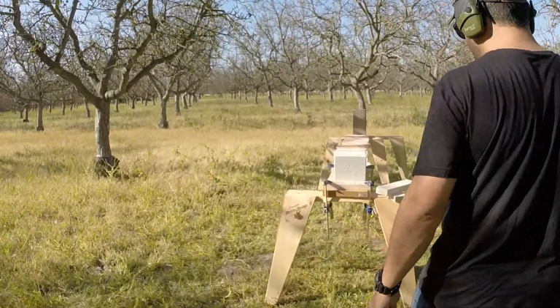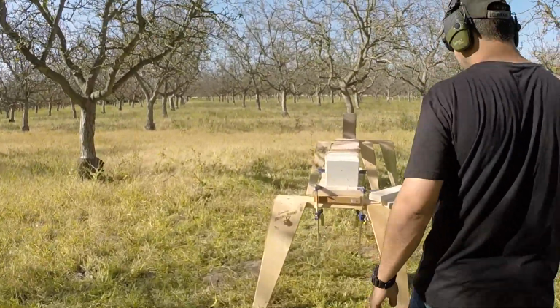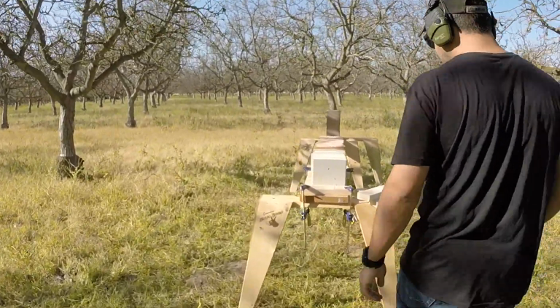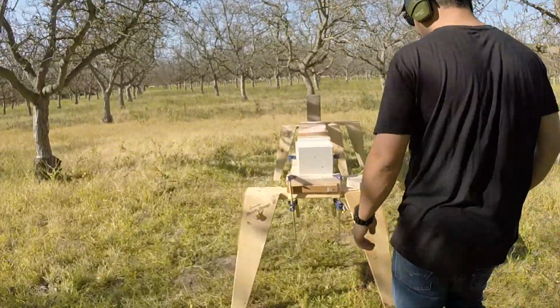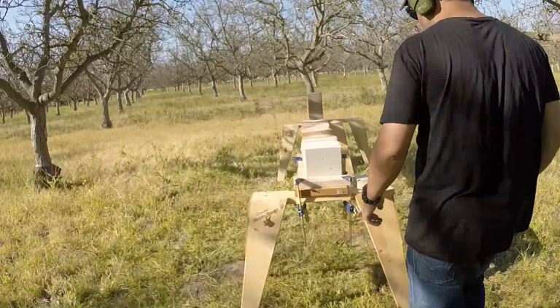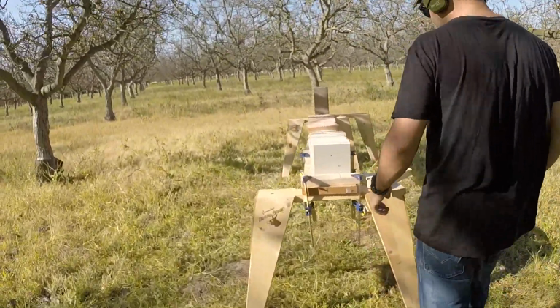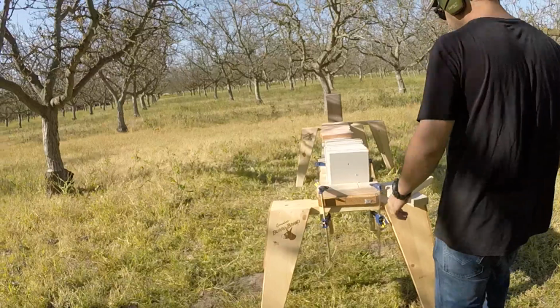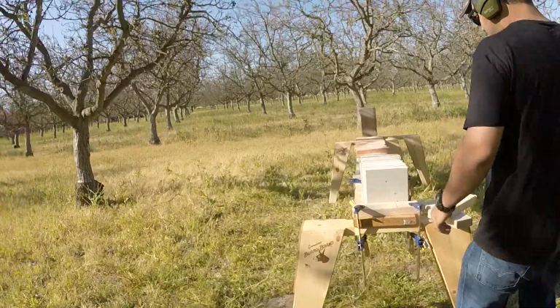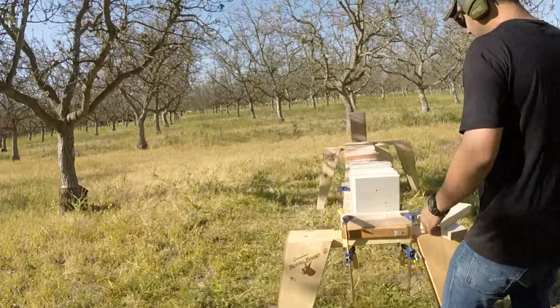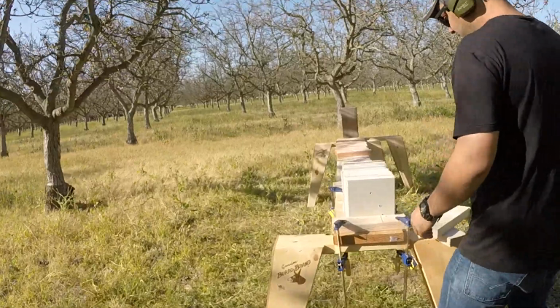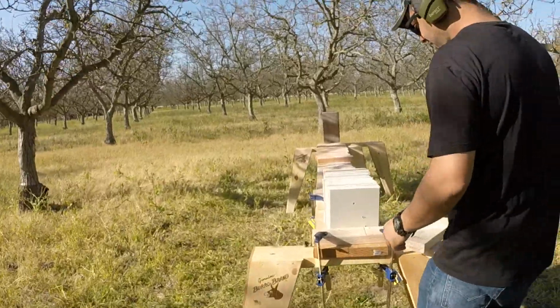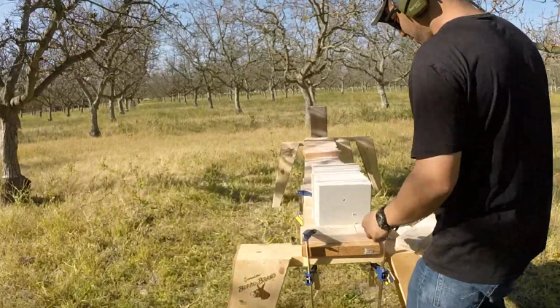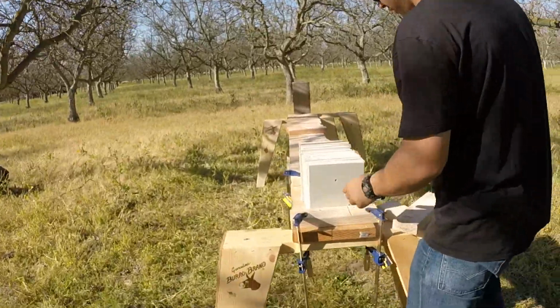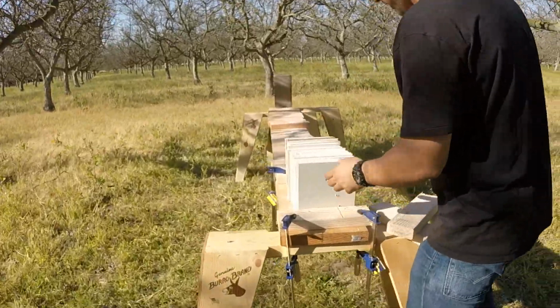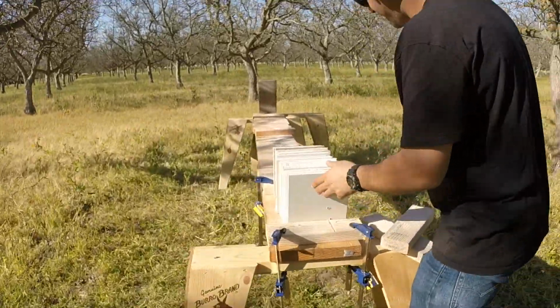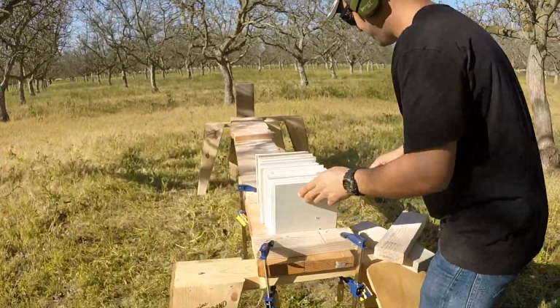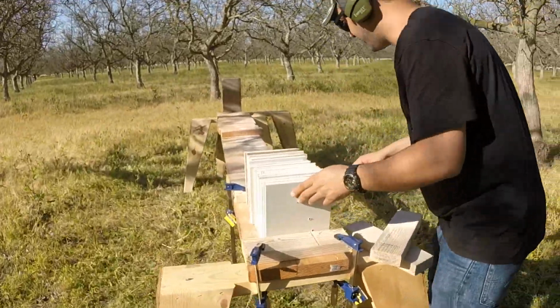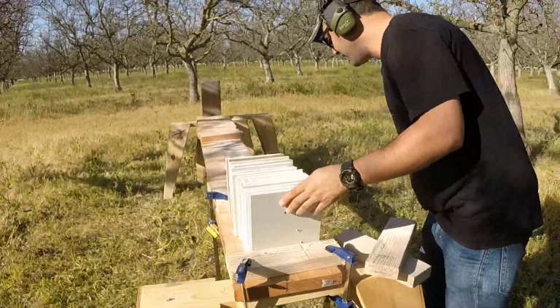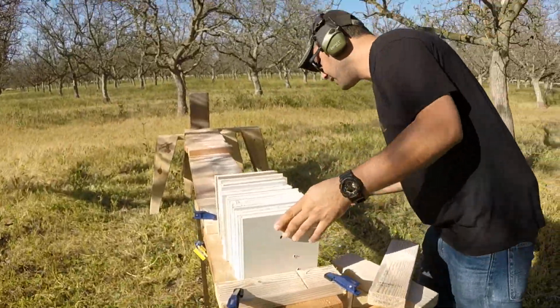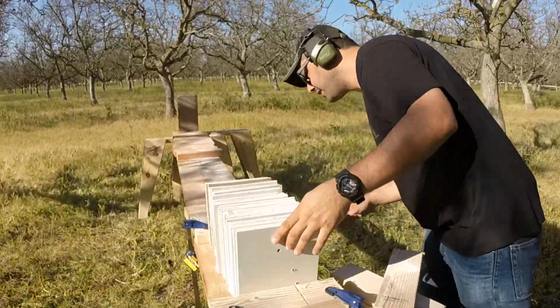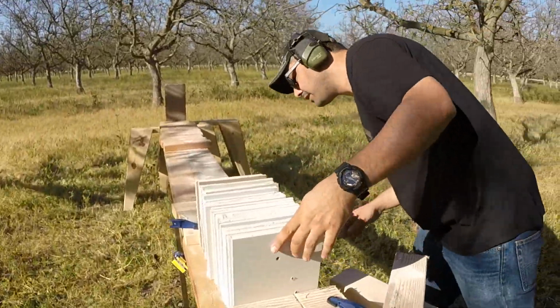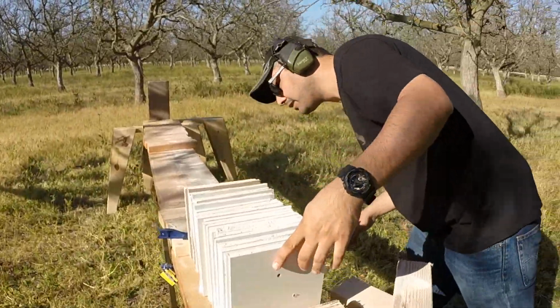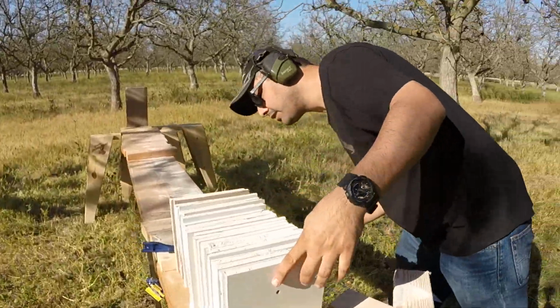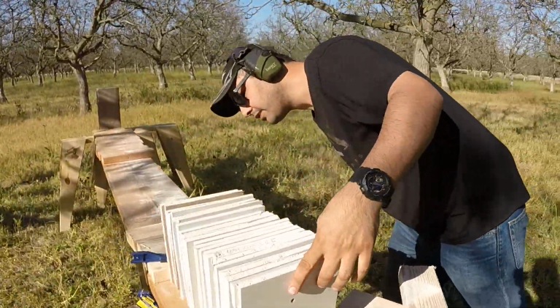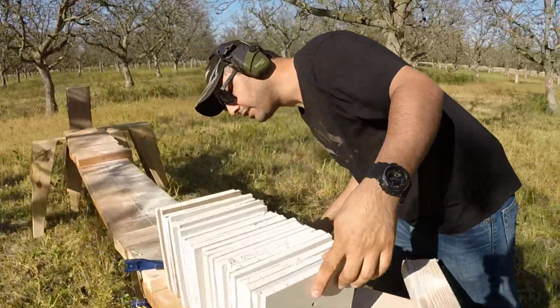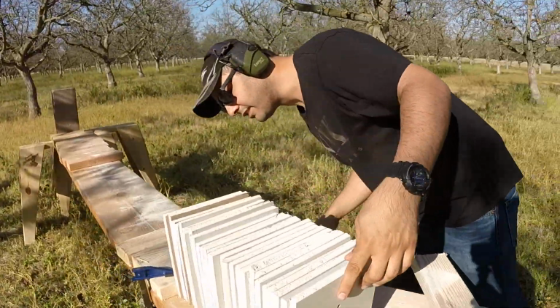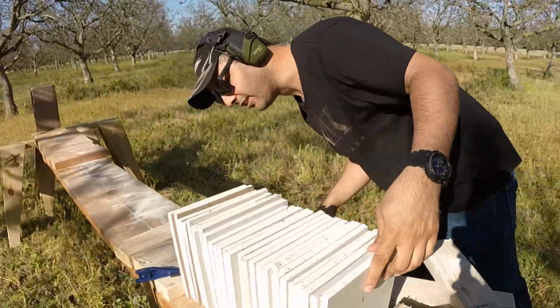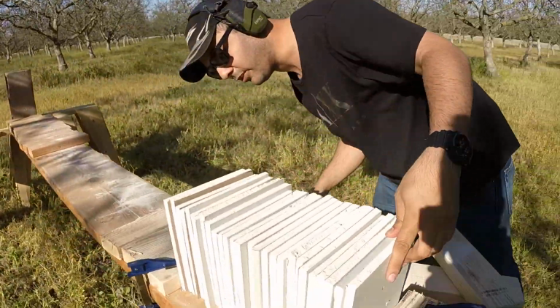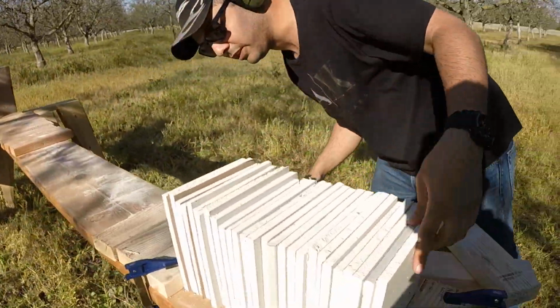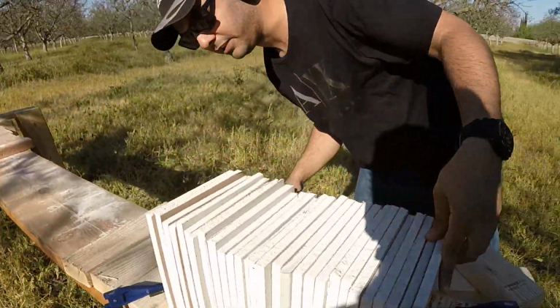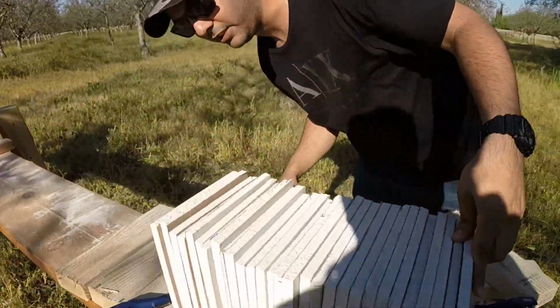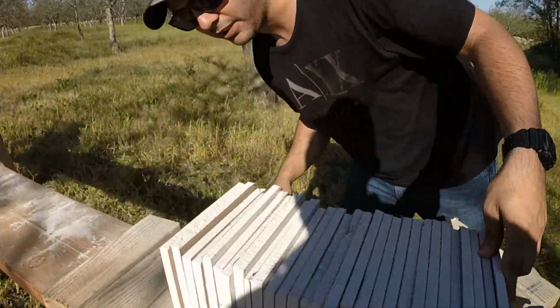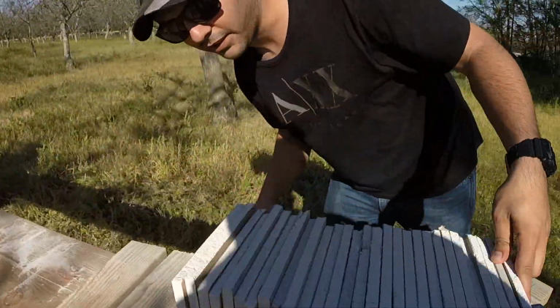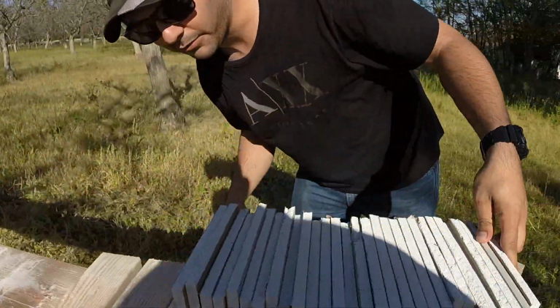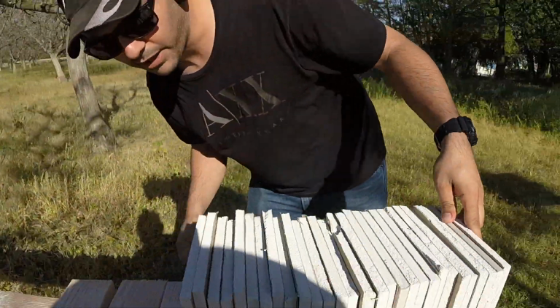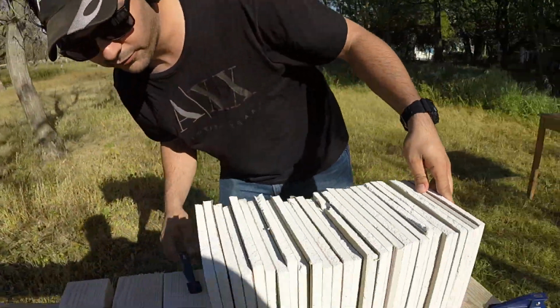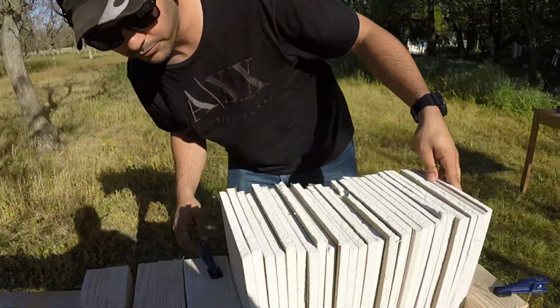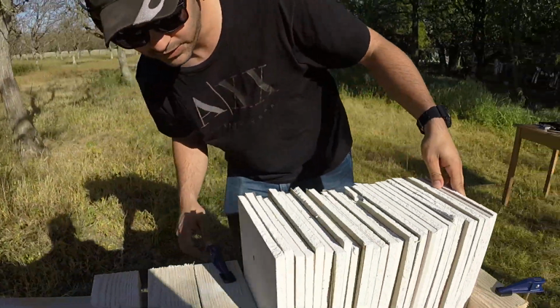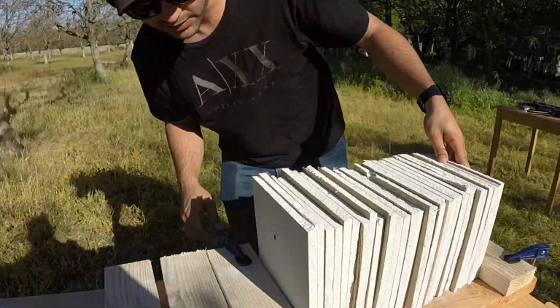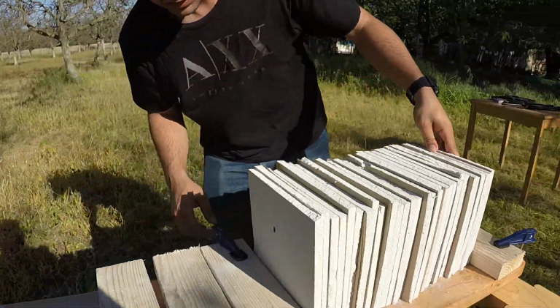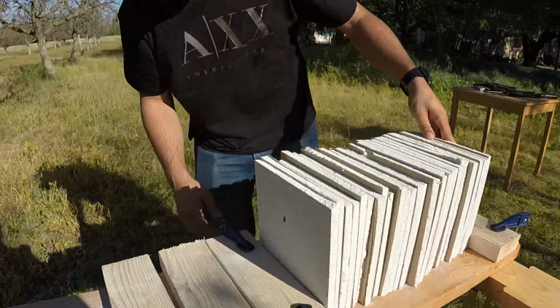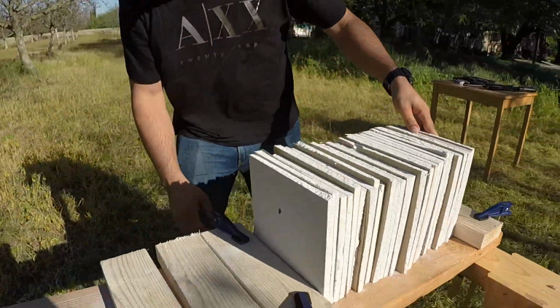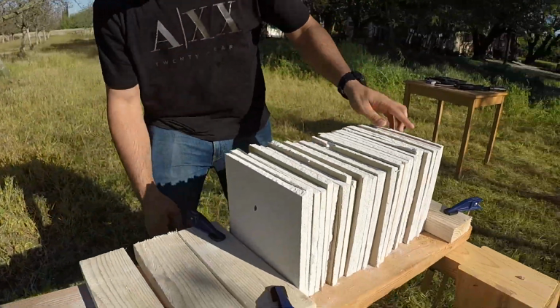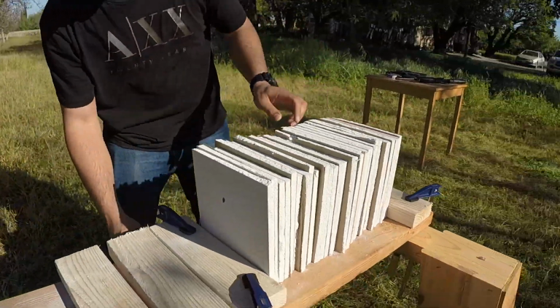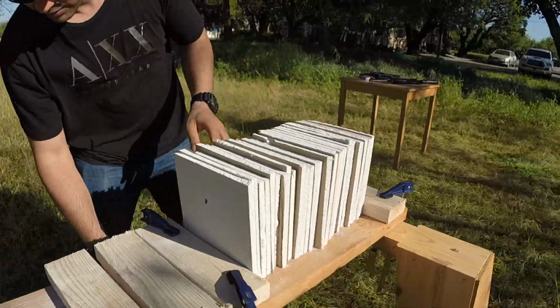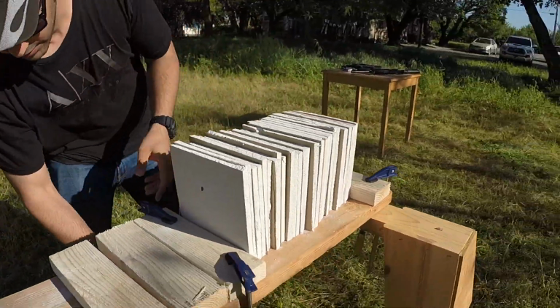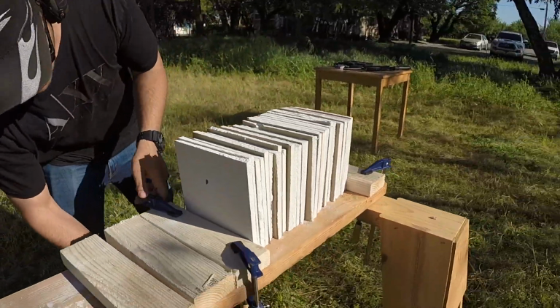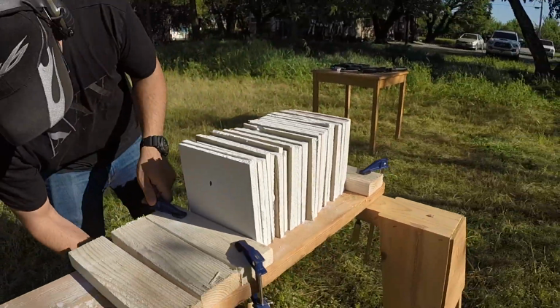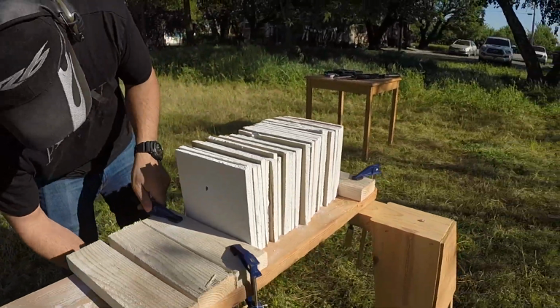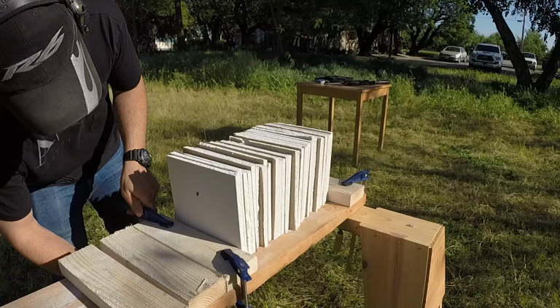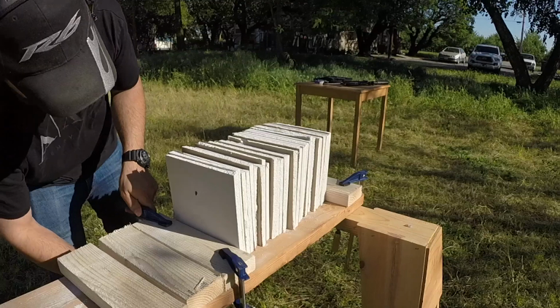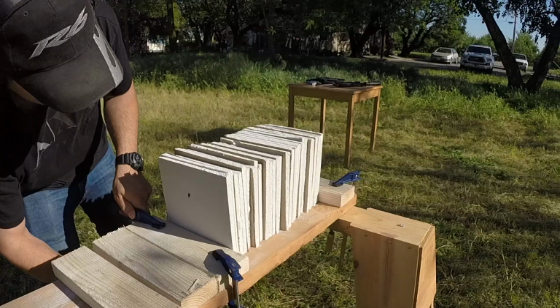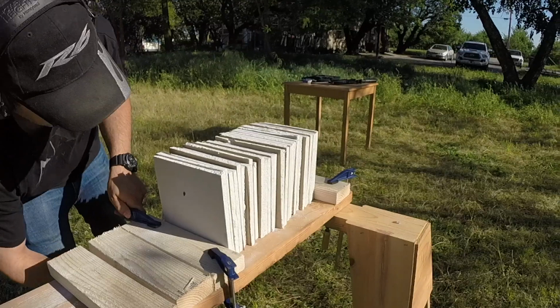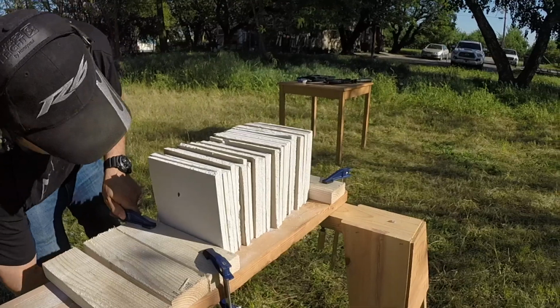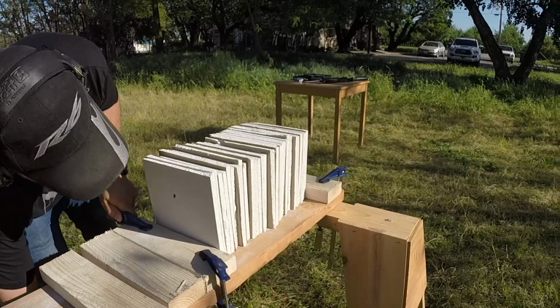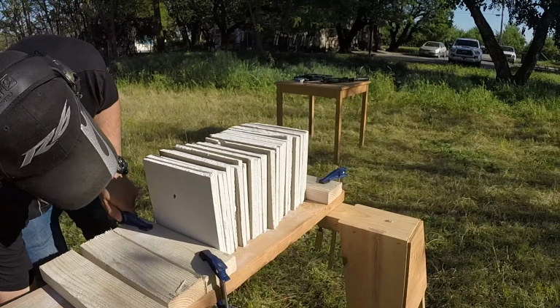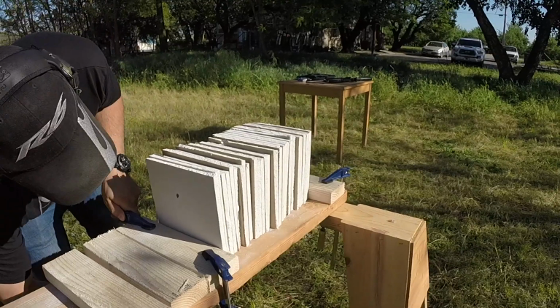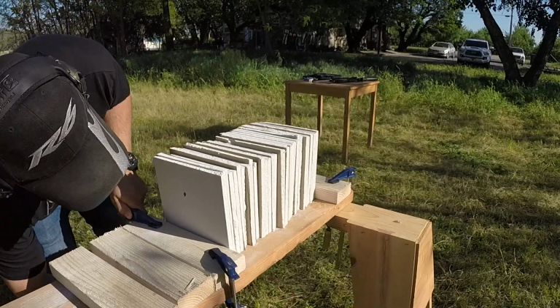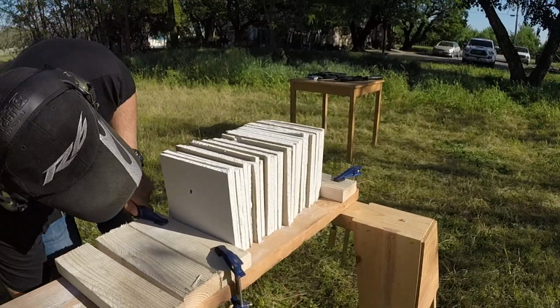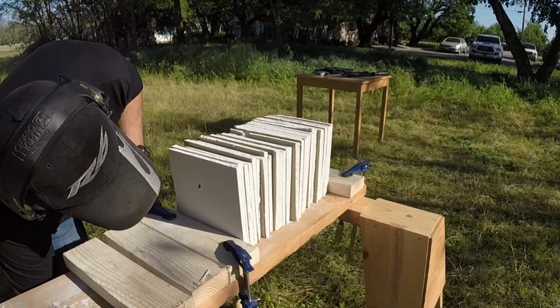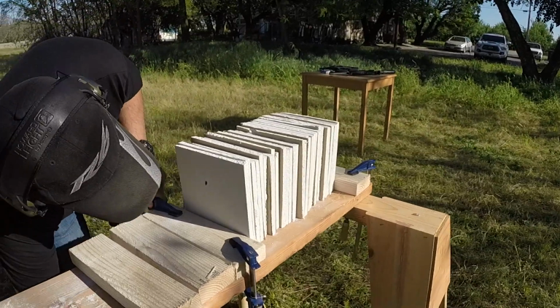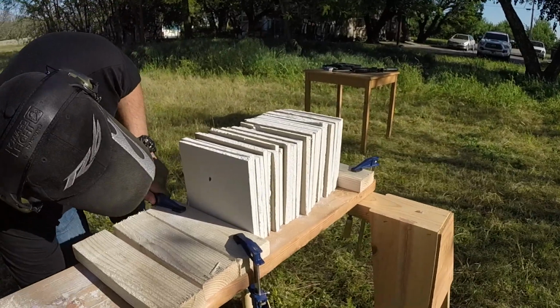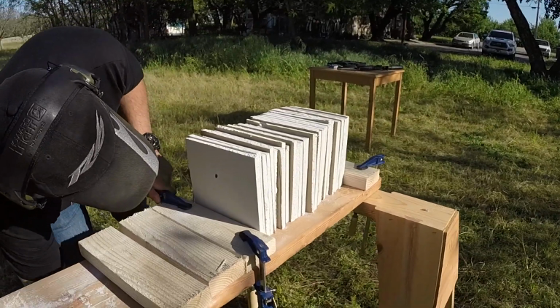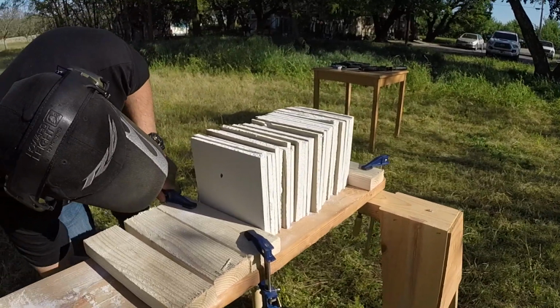It didn't come out from this side, so let me check it out.